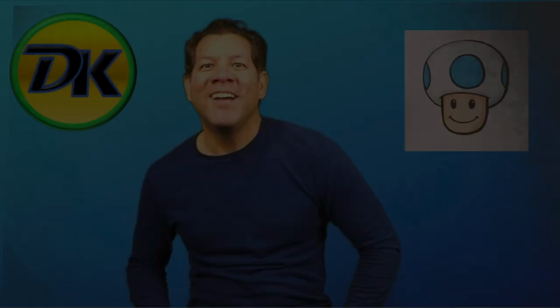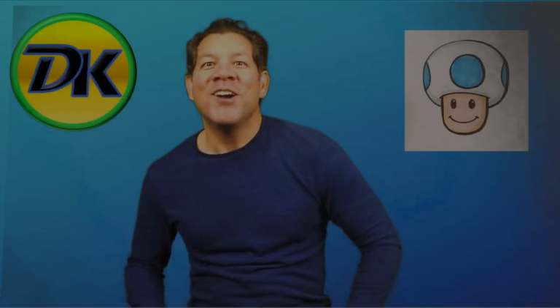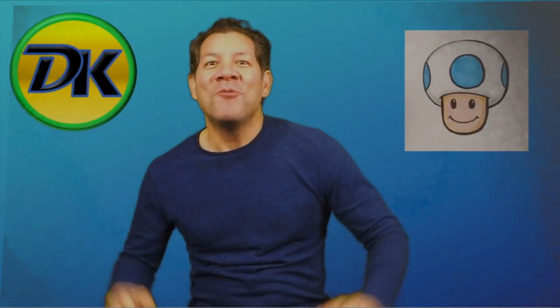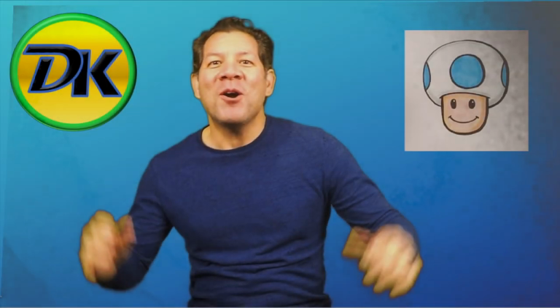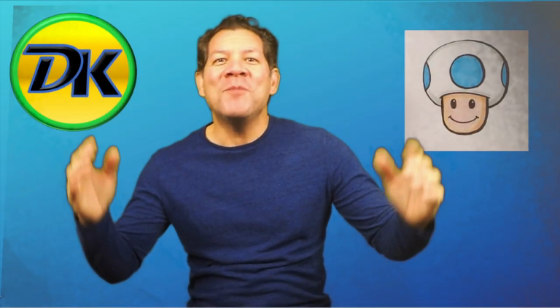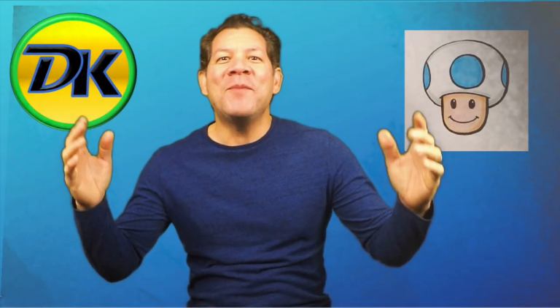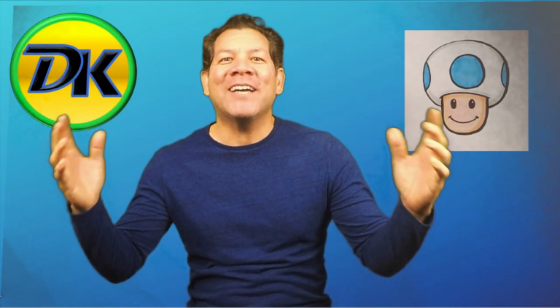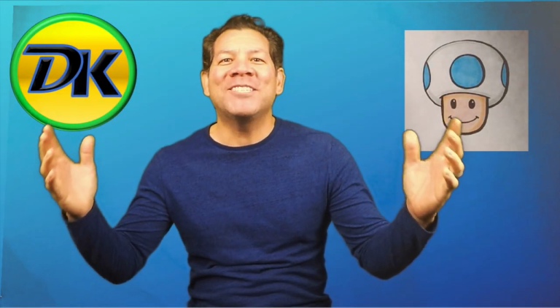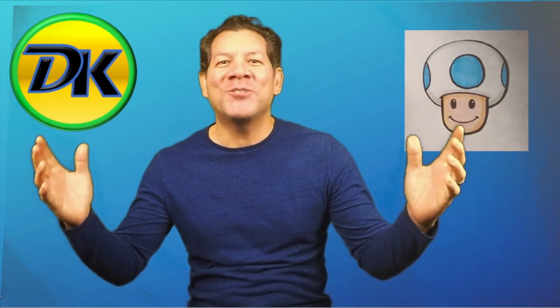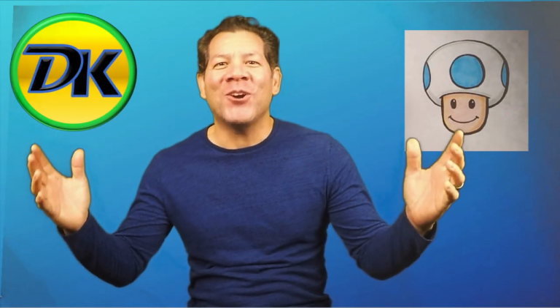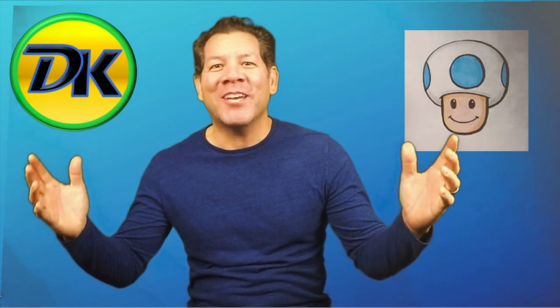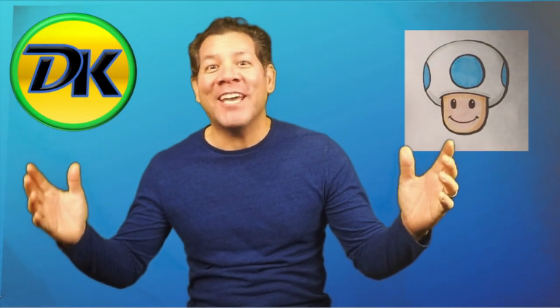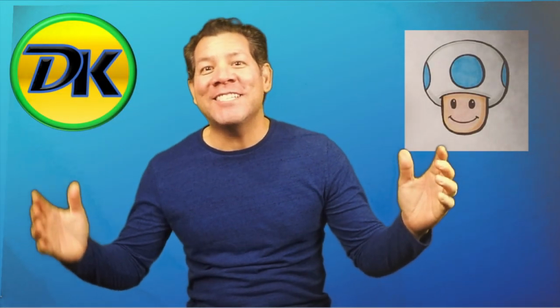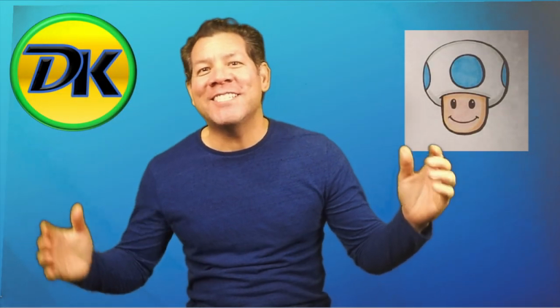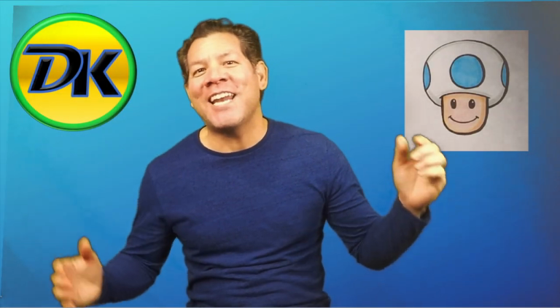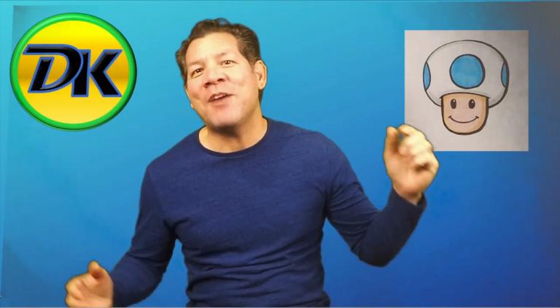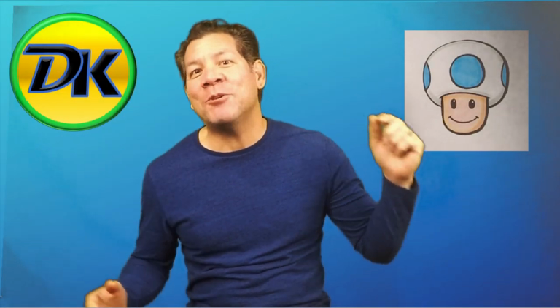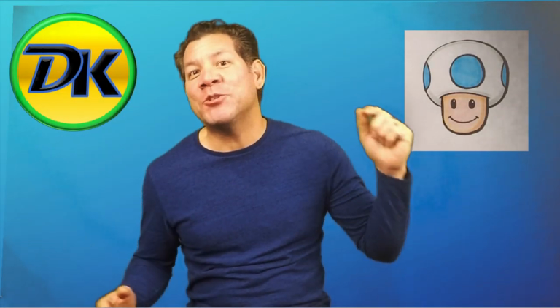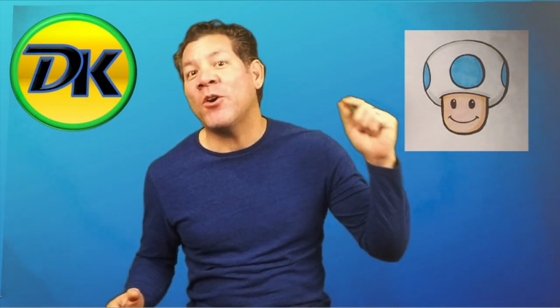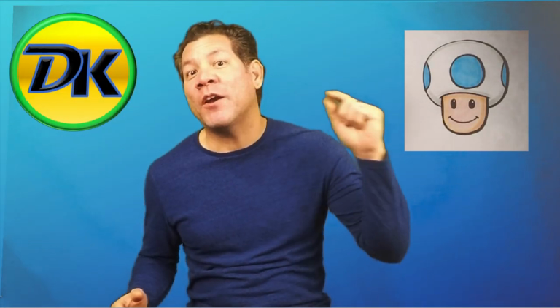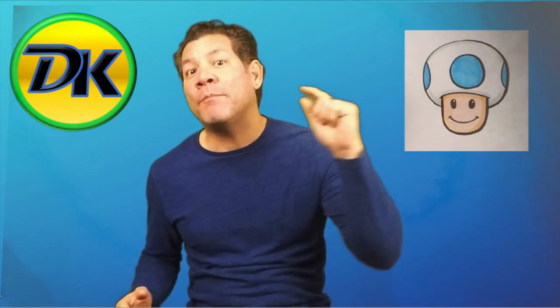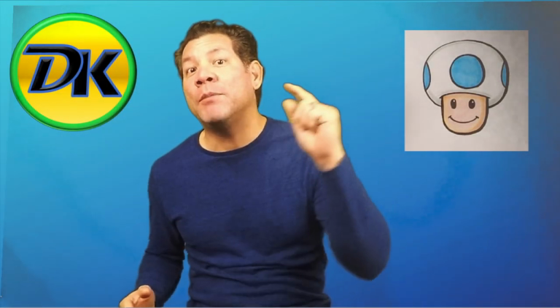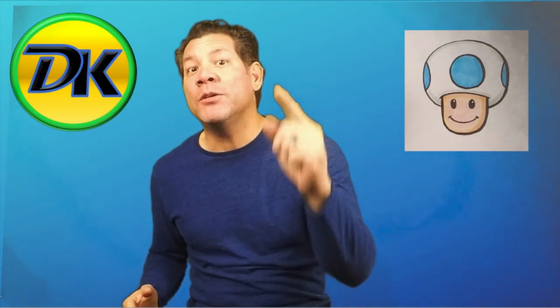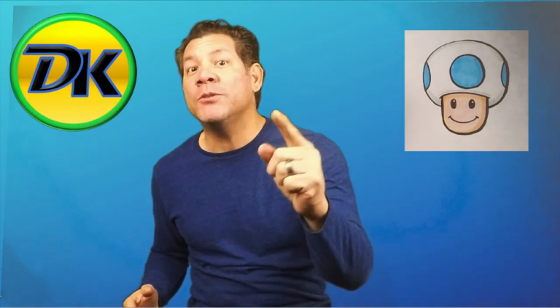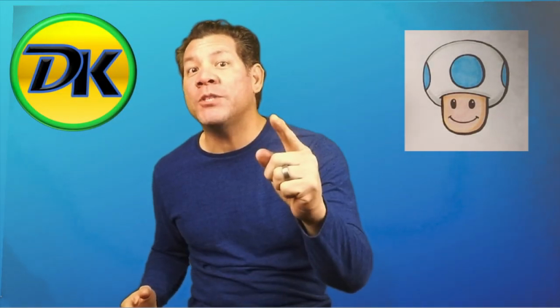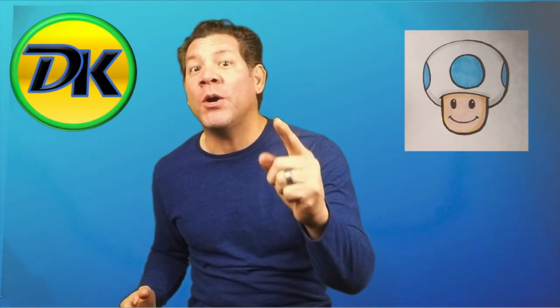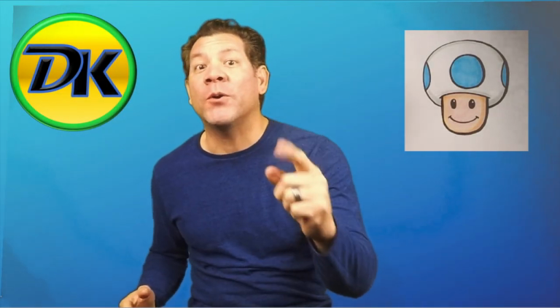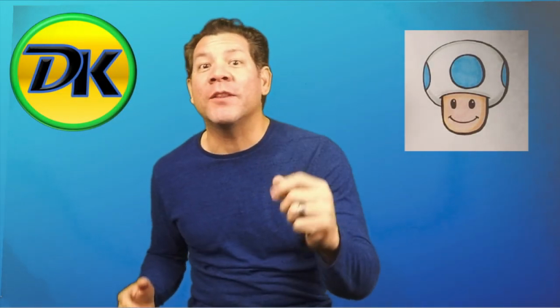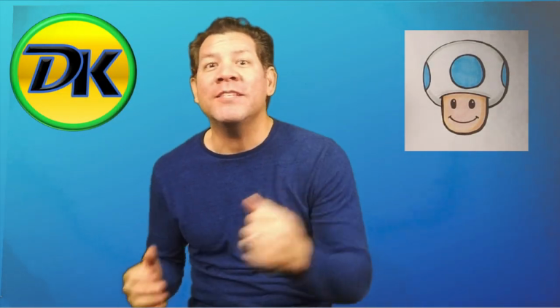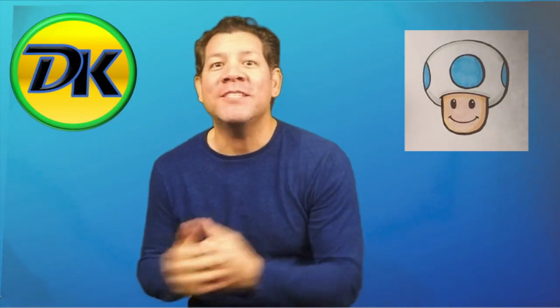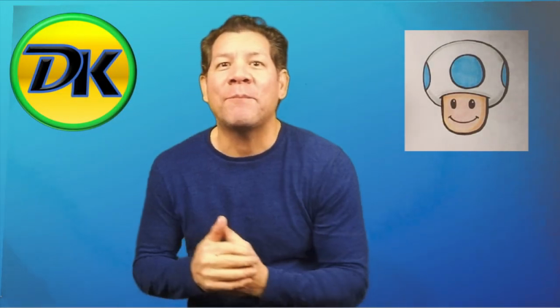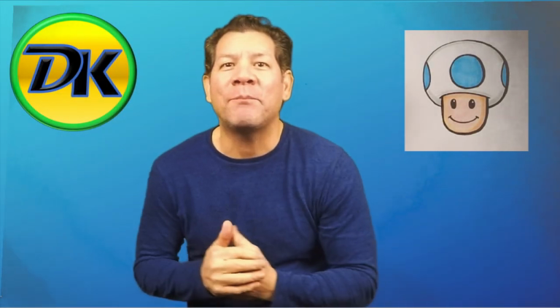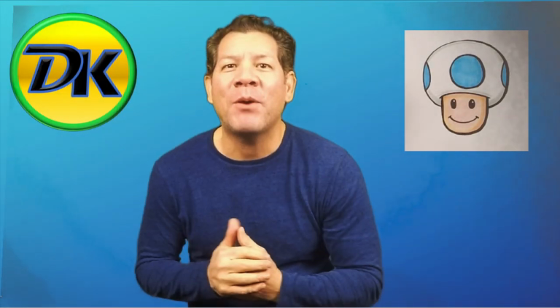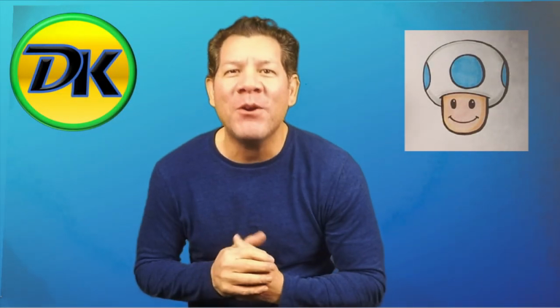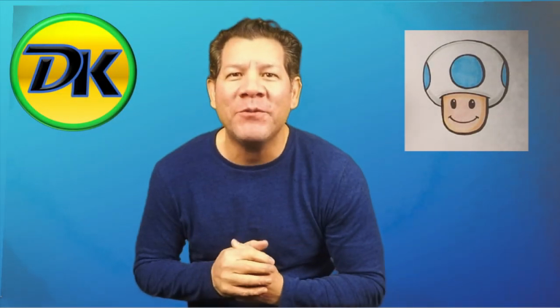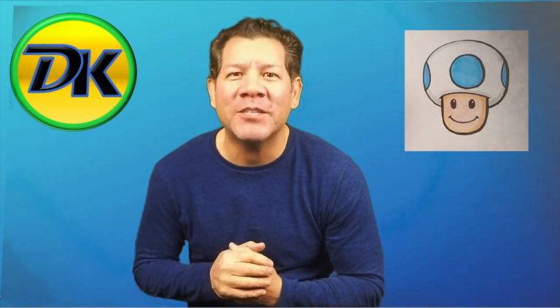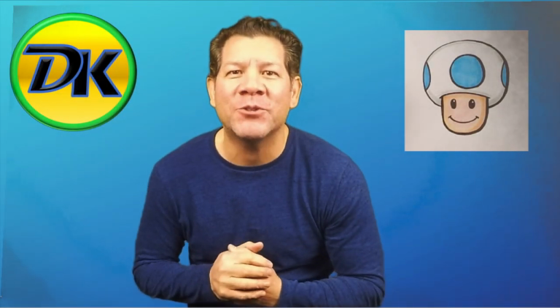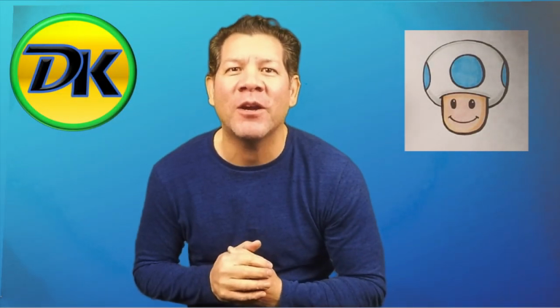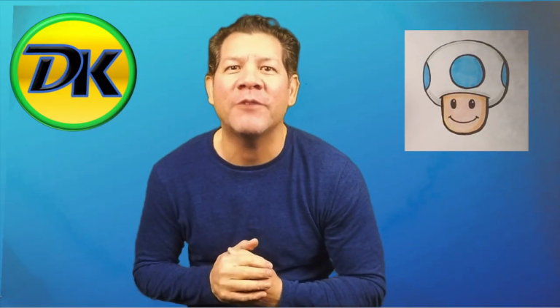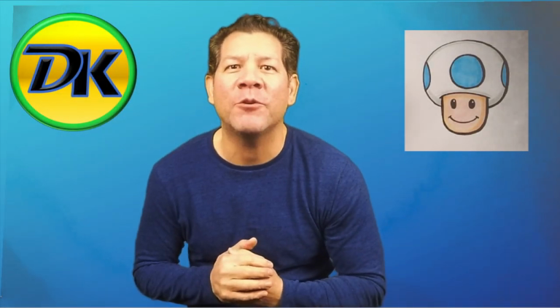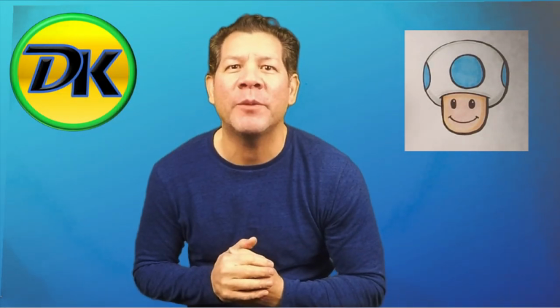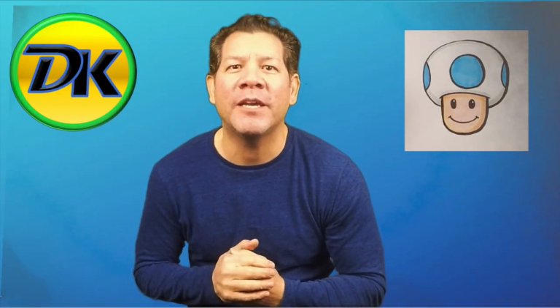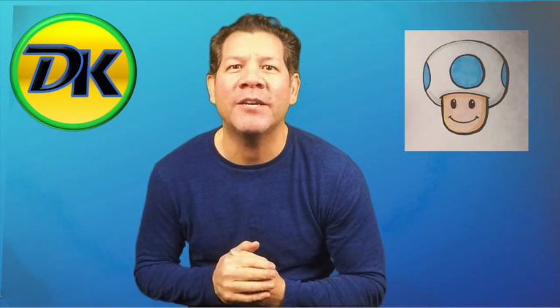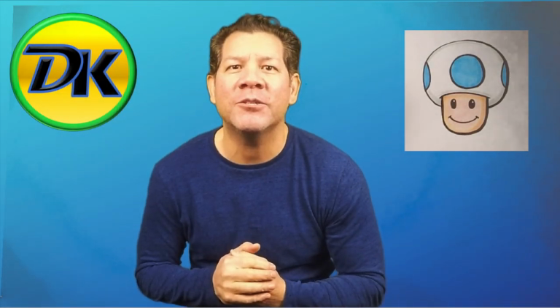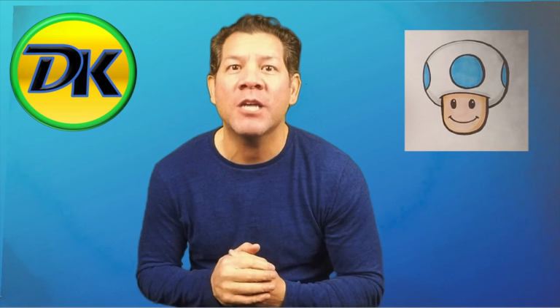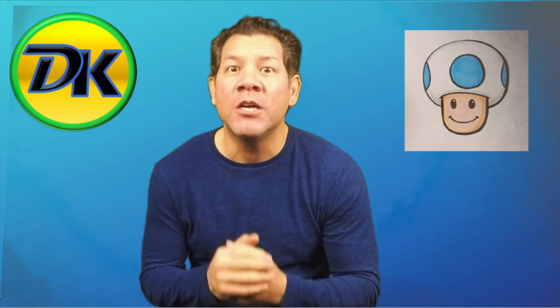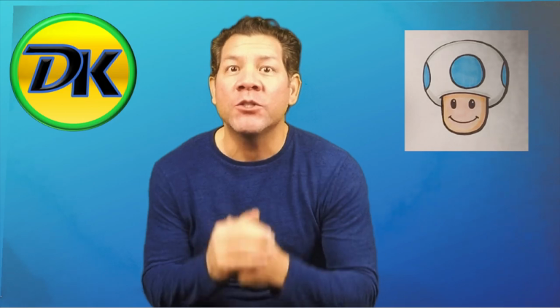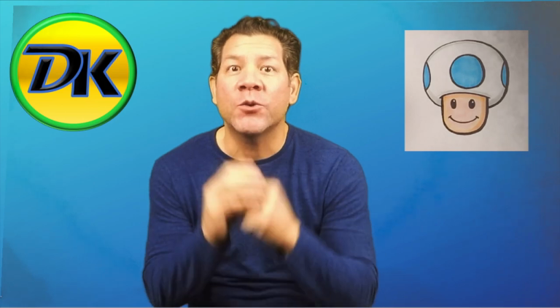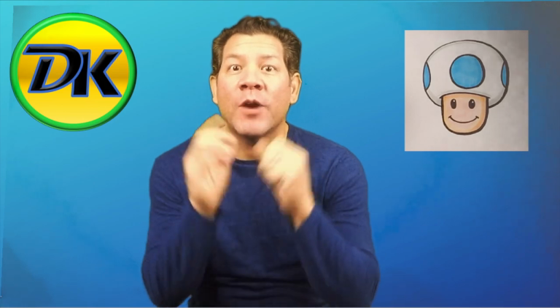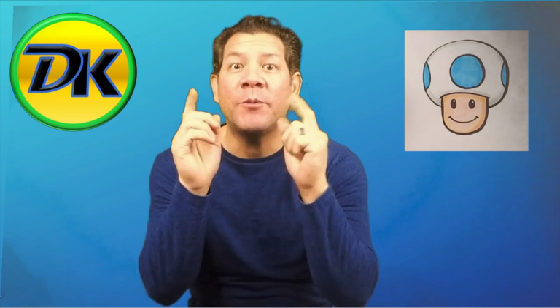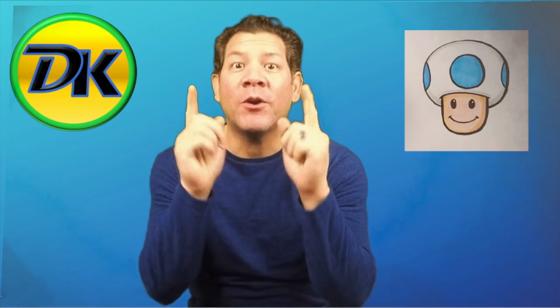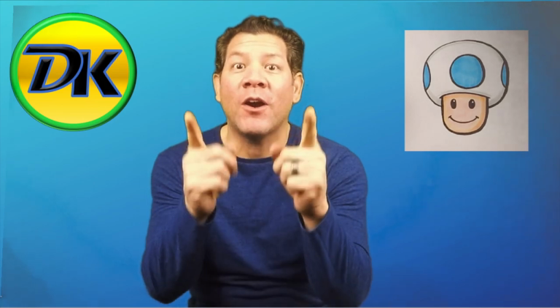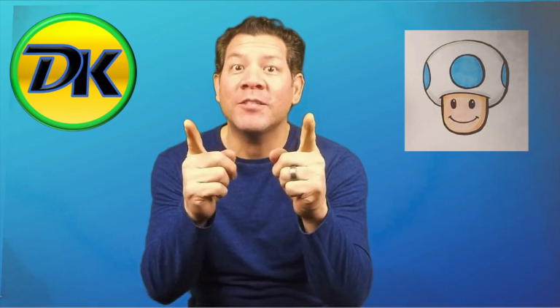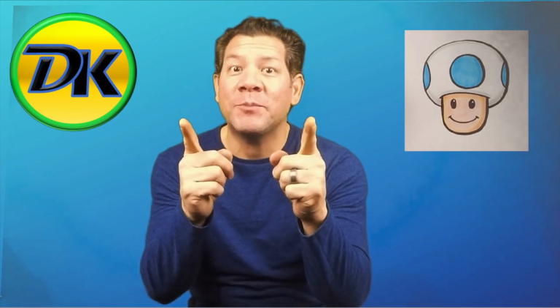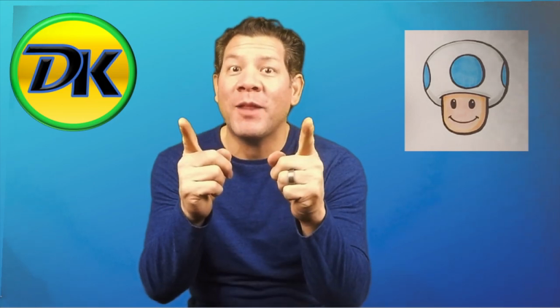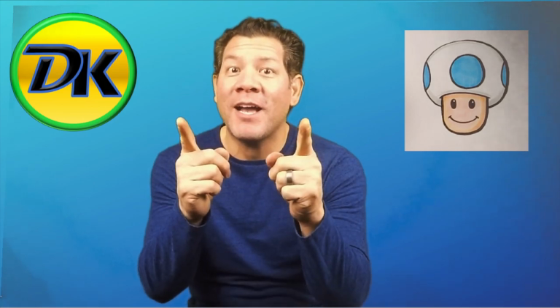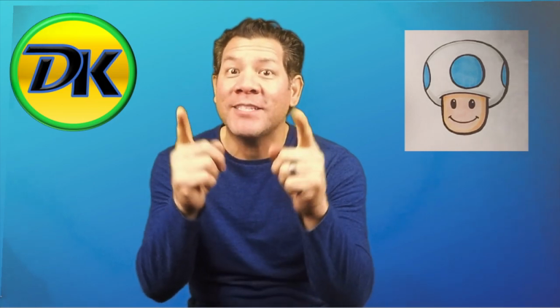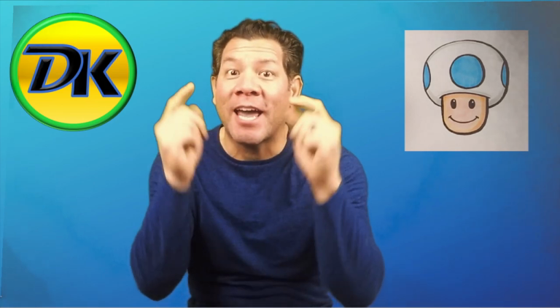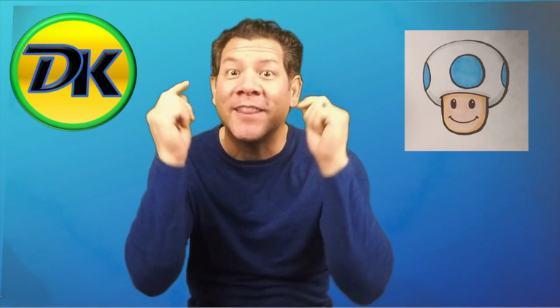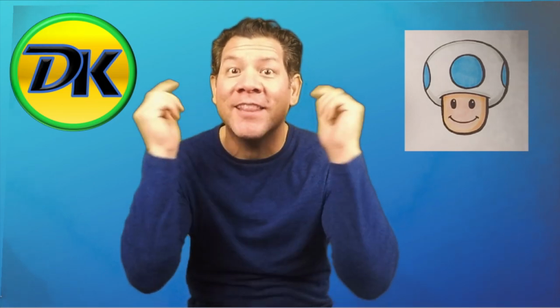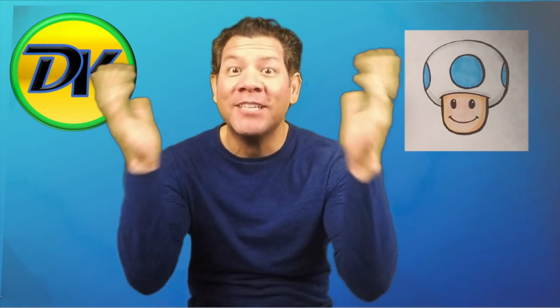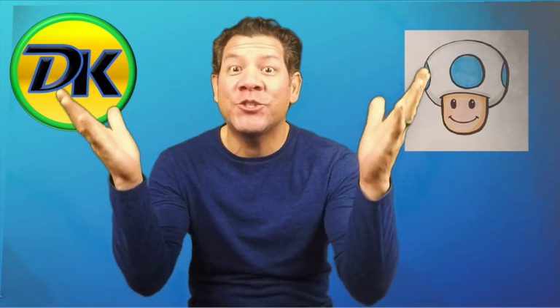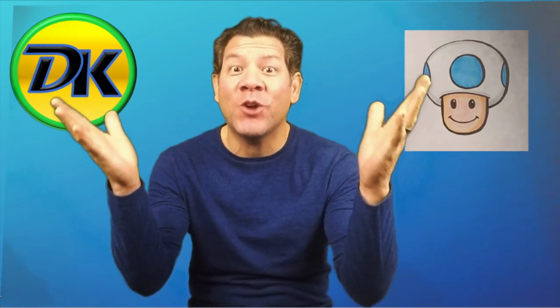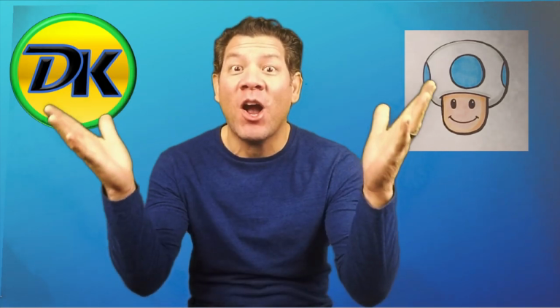Welcome back to Draw Kids! Today we're drawing Blue Toad. This is a perfect drawing for beginners, so grab your art supplies and let's draw!